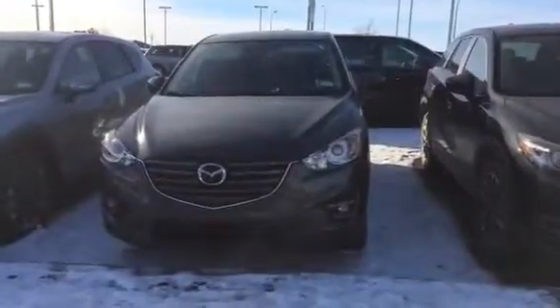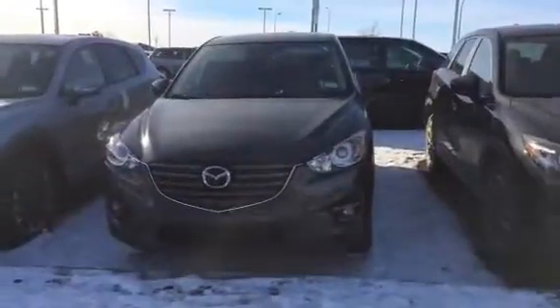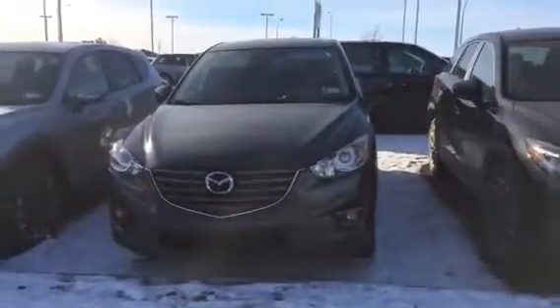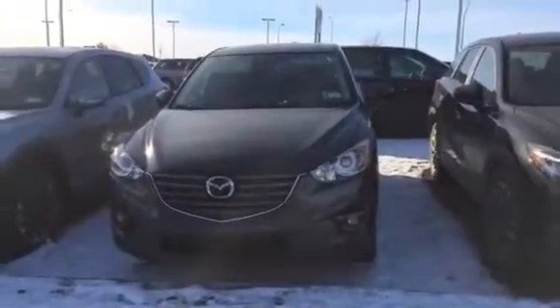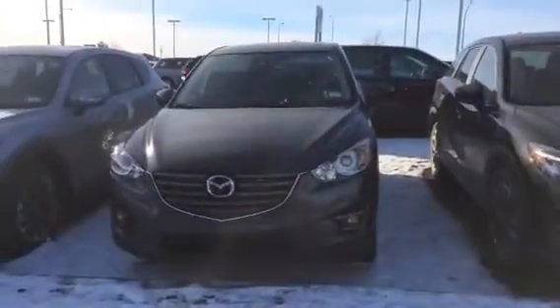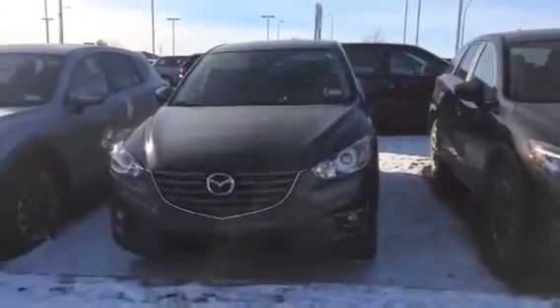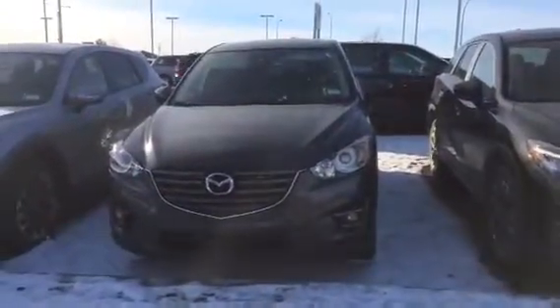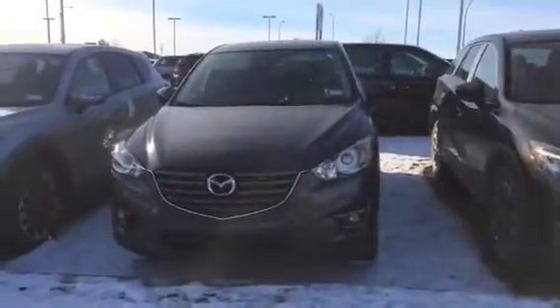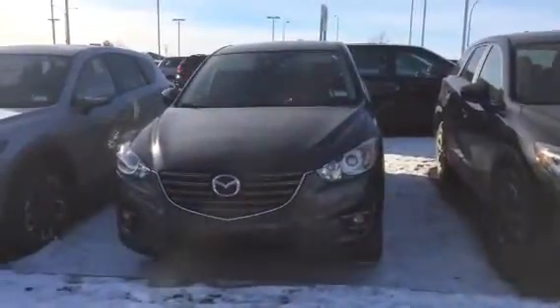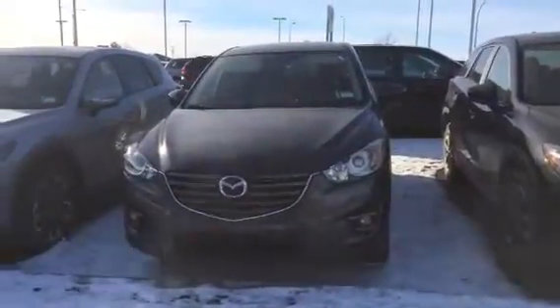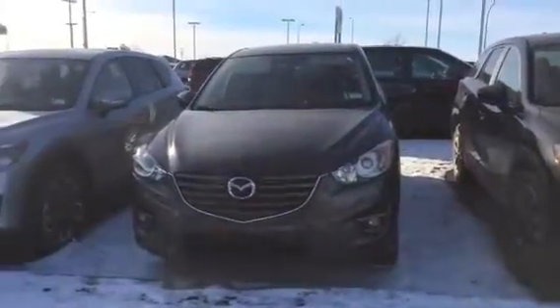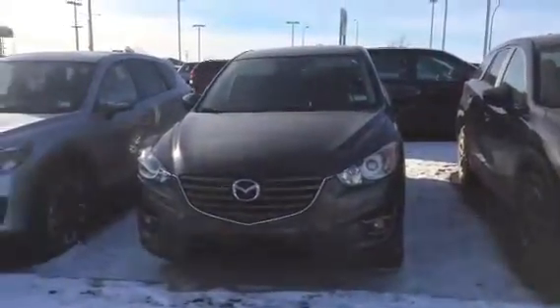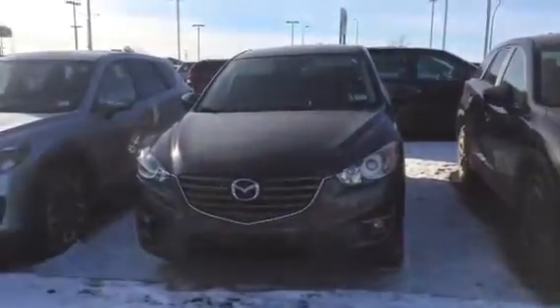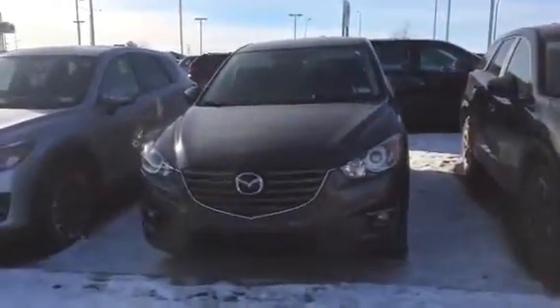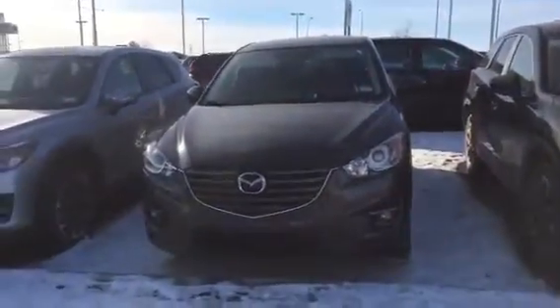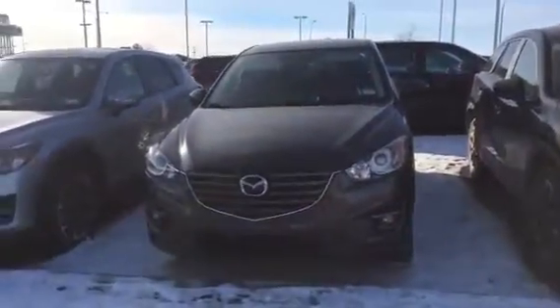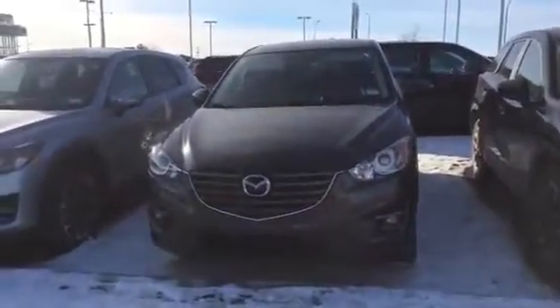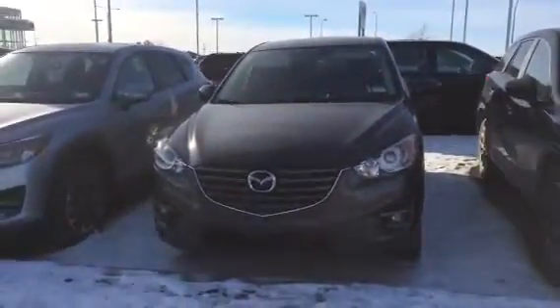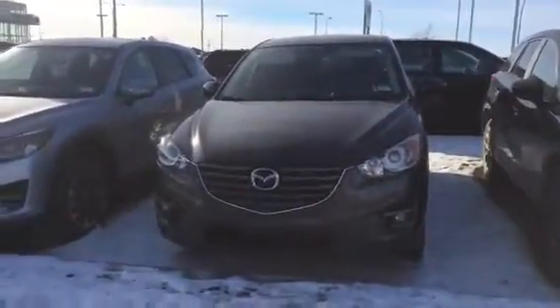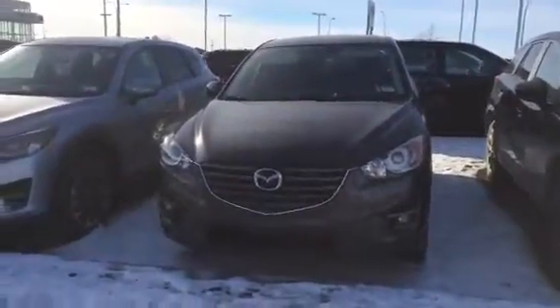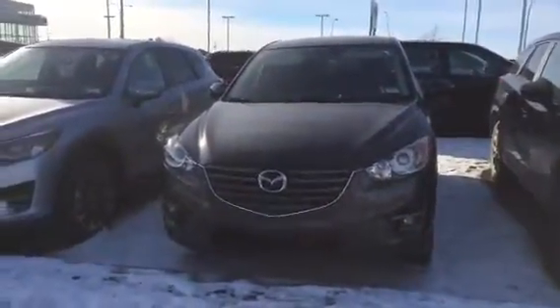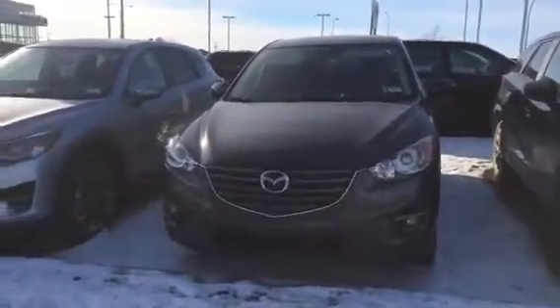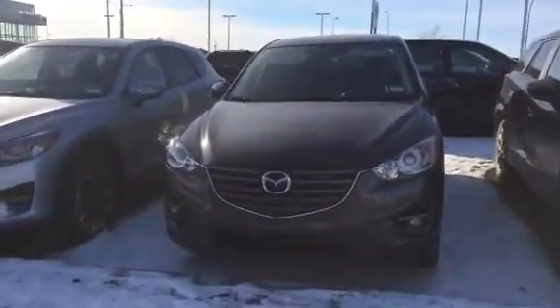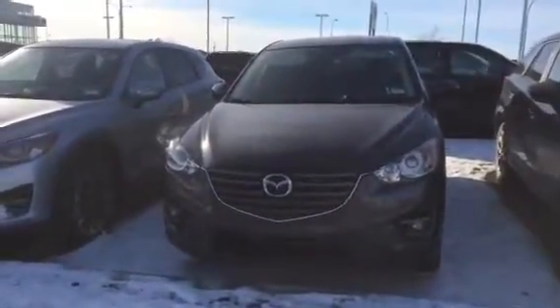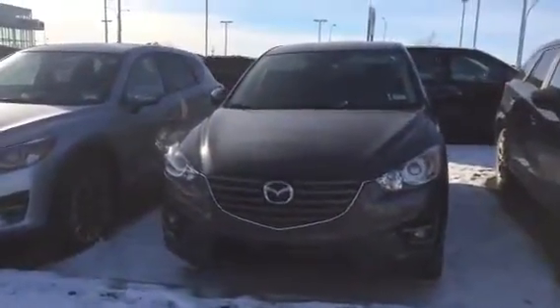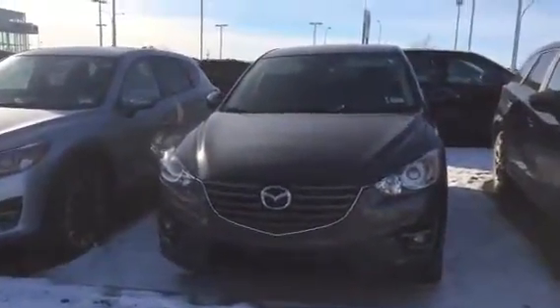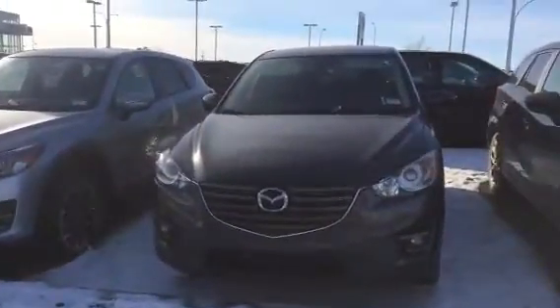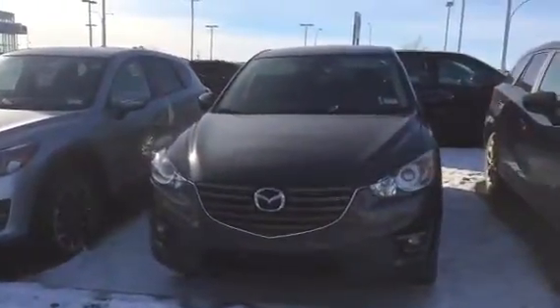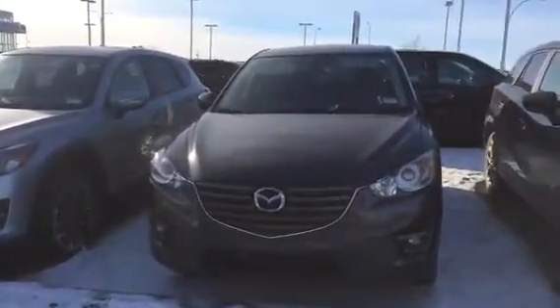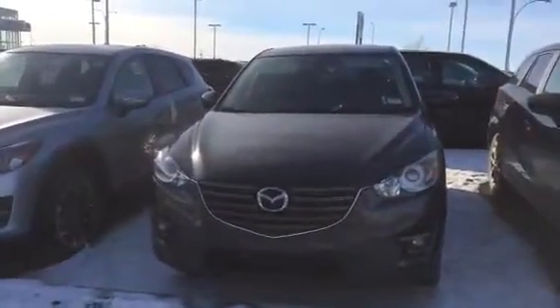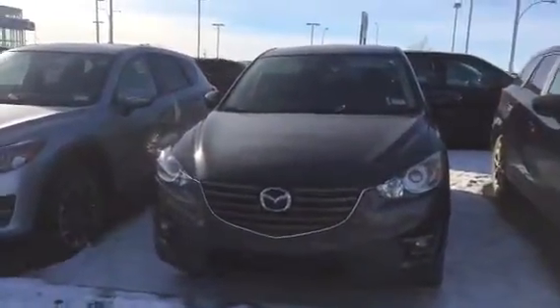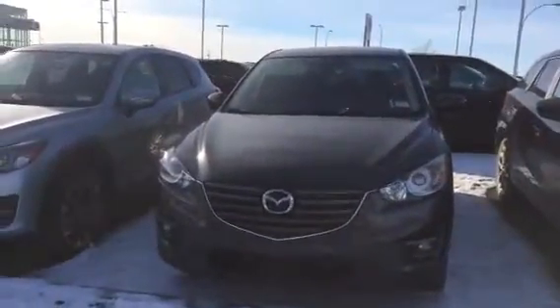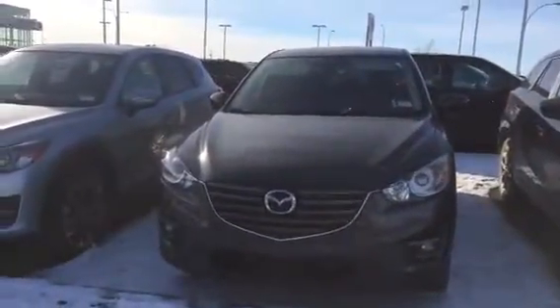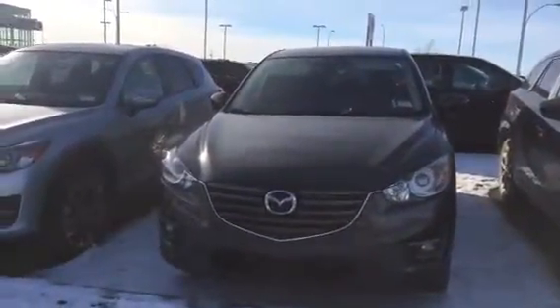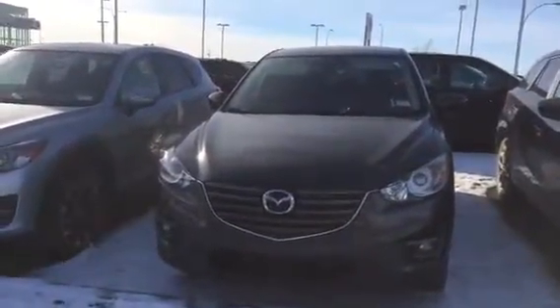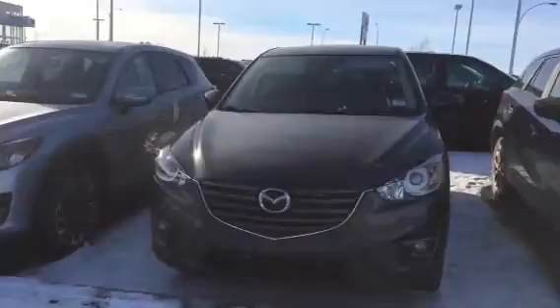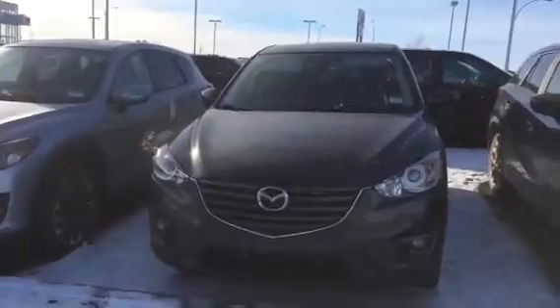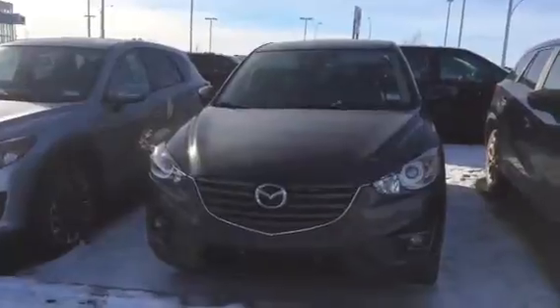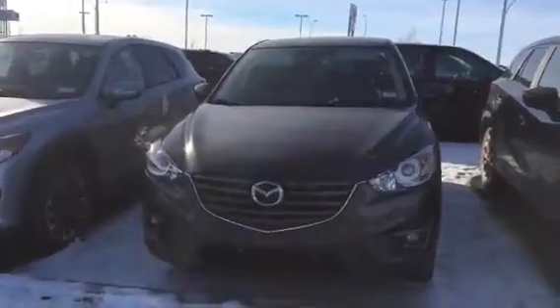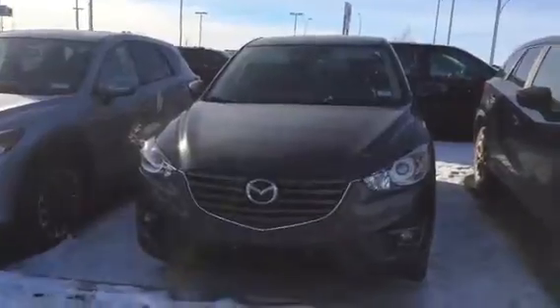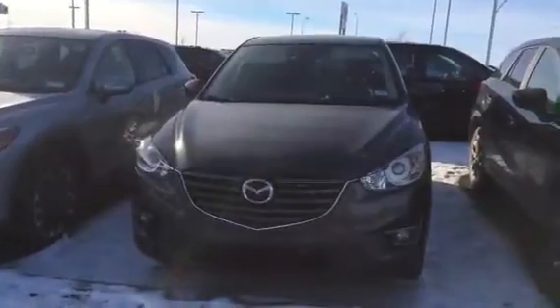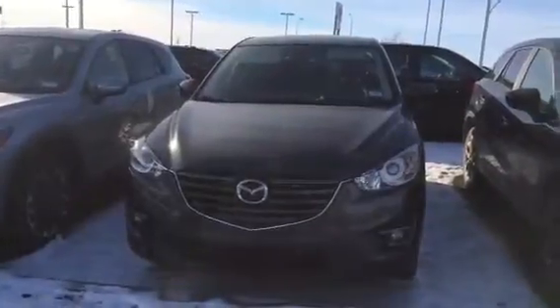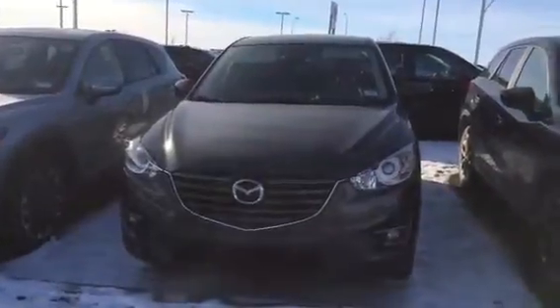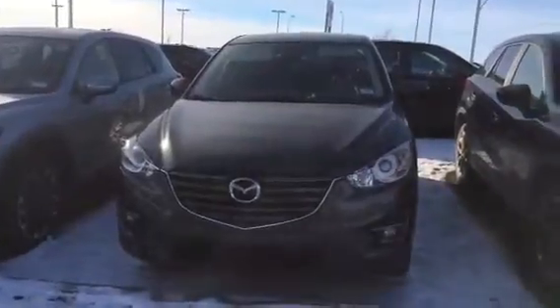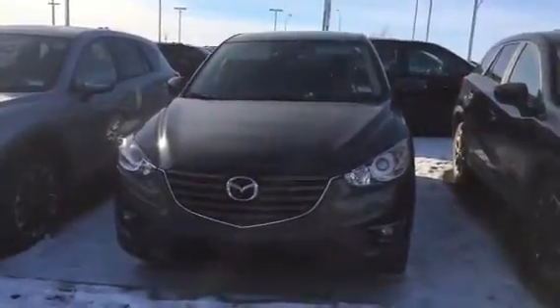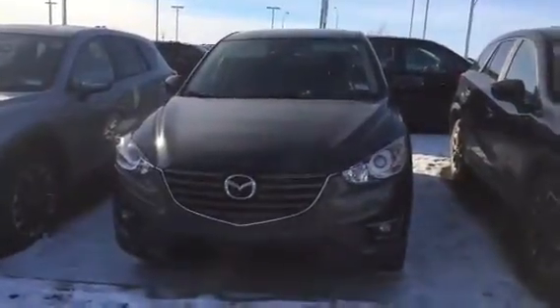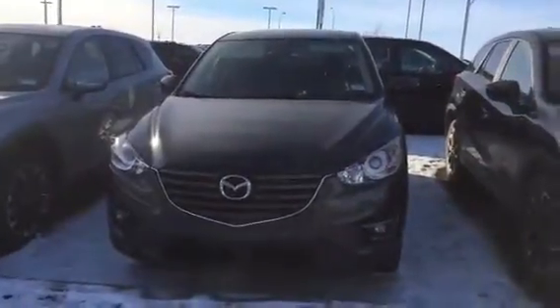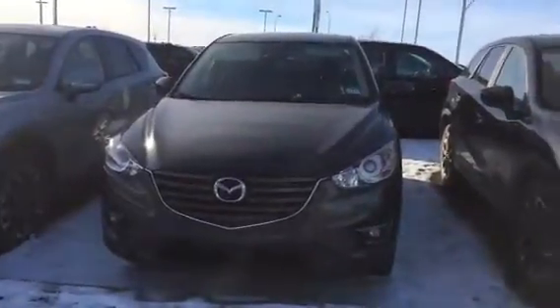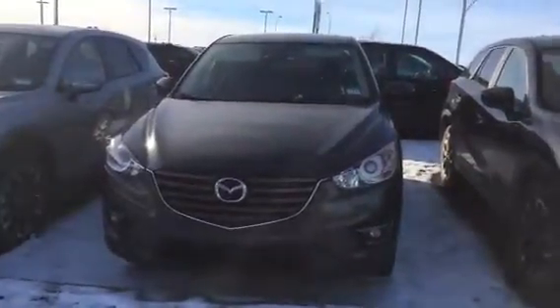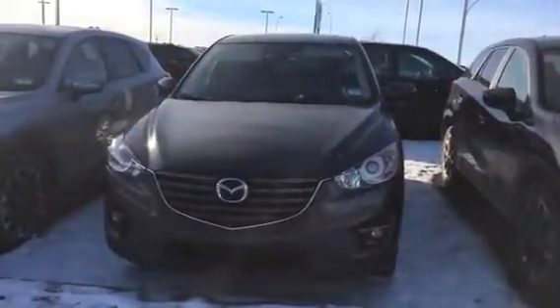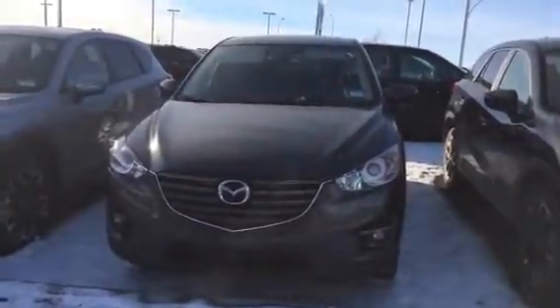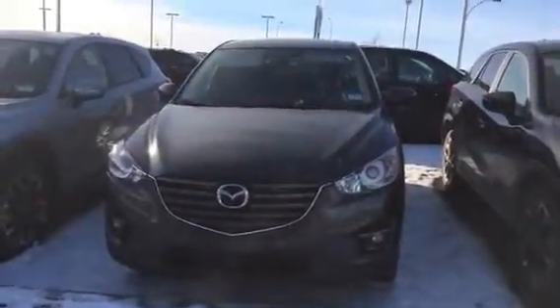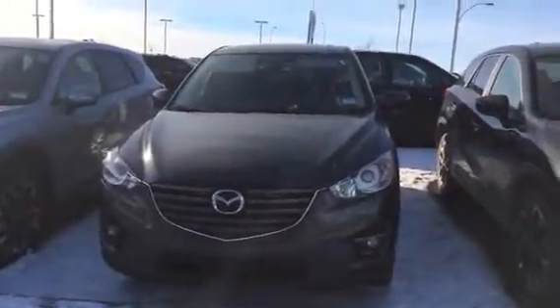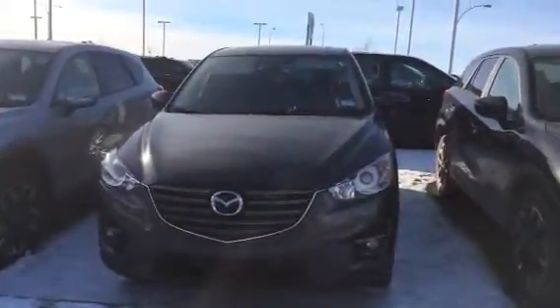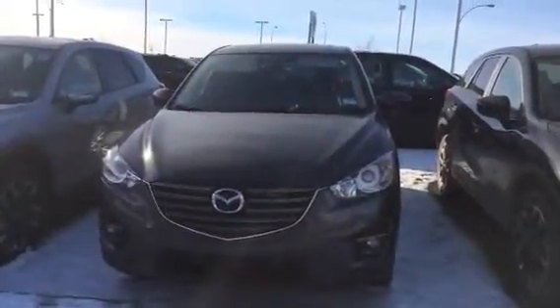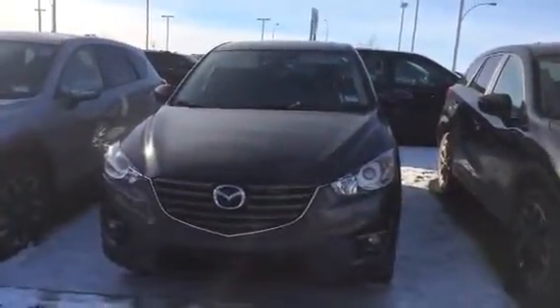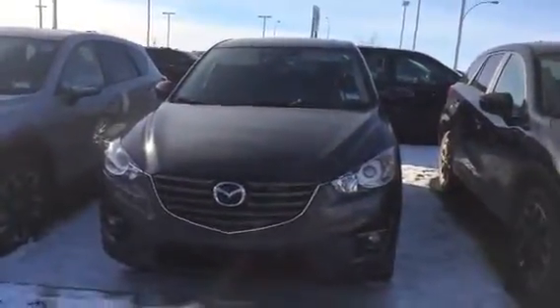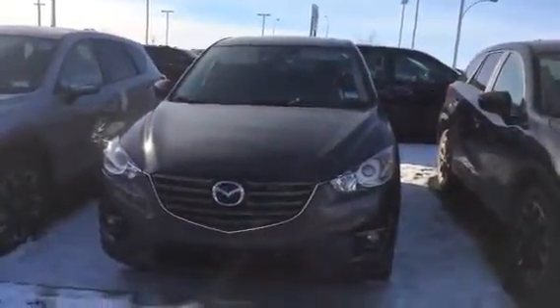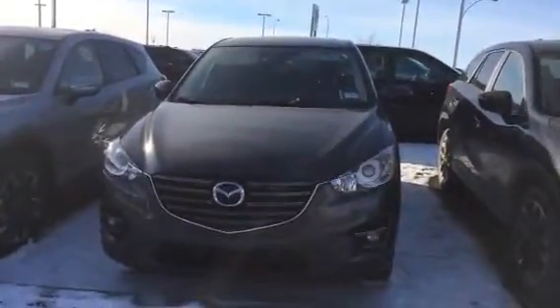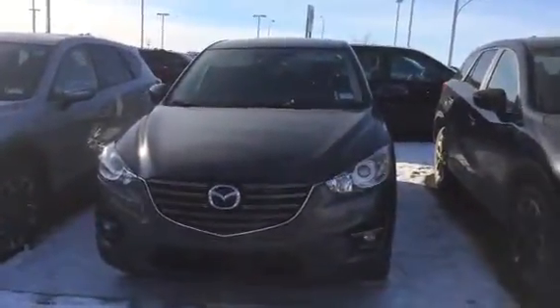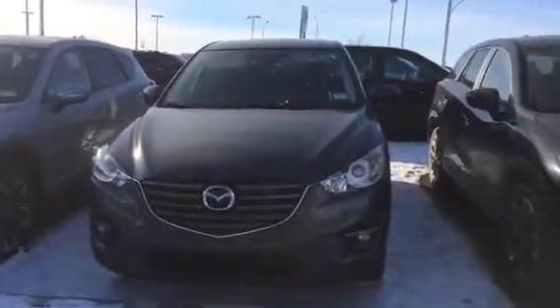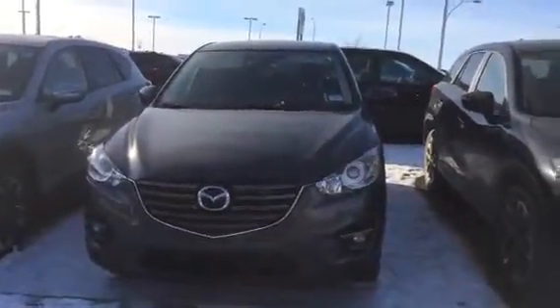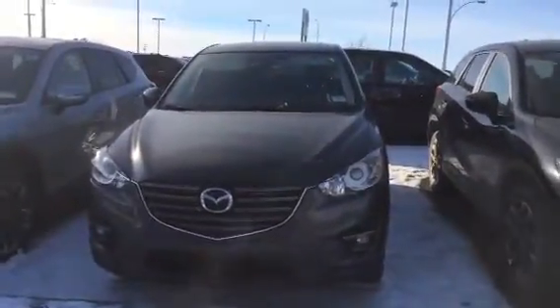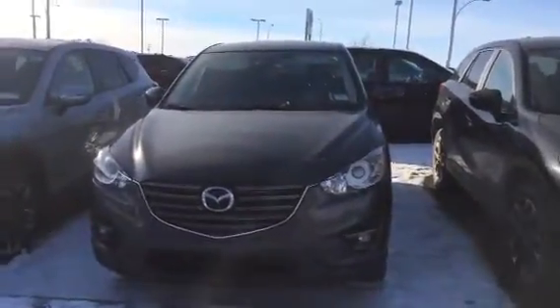Good afternoon Chris. Jared Abrams here from LA Mazda and I wanted to thank you for your inquiry on our 2016.5 CX-5 GS.